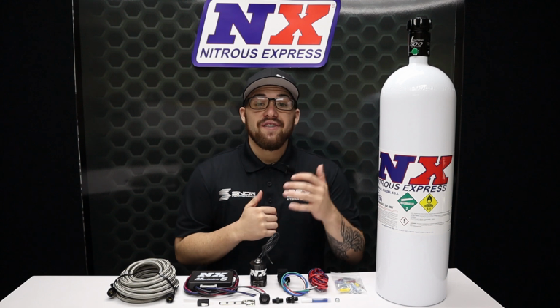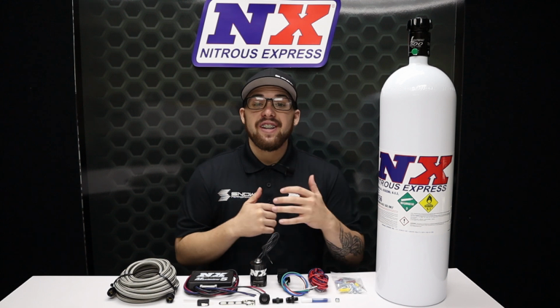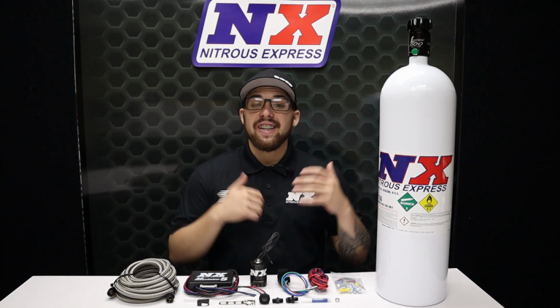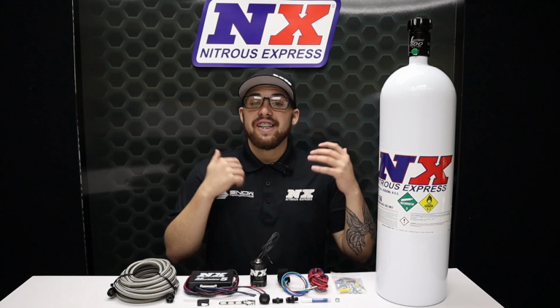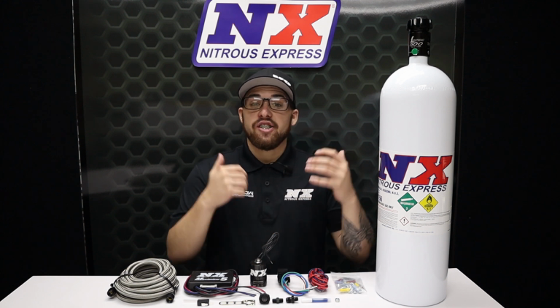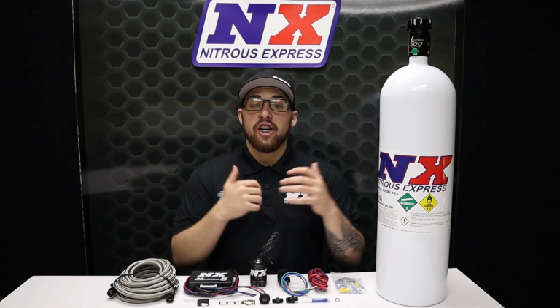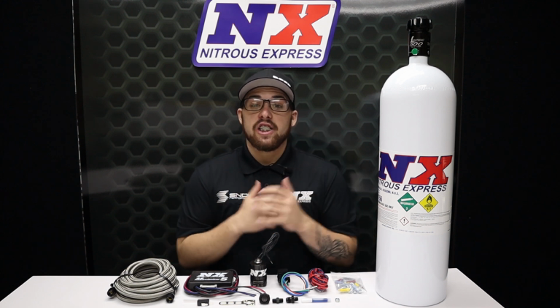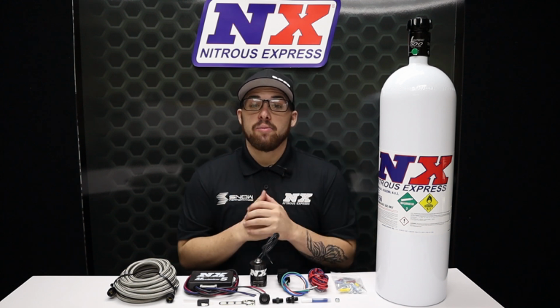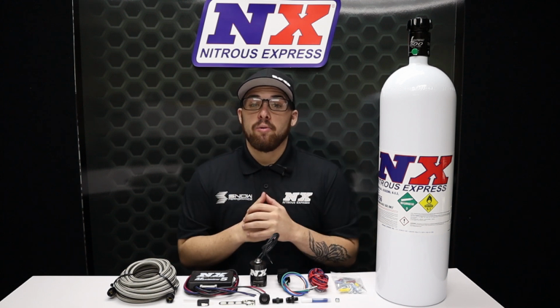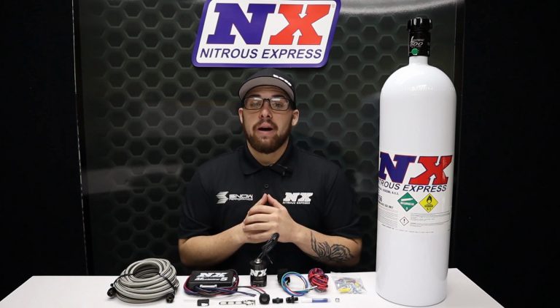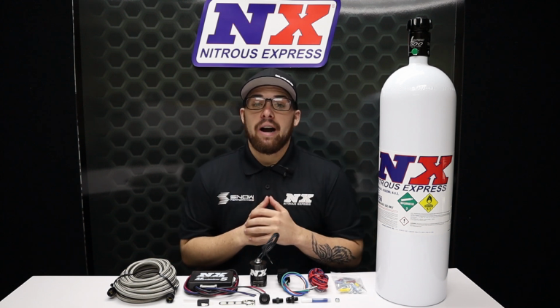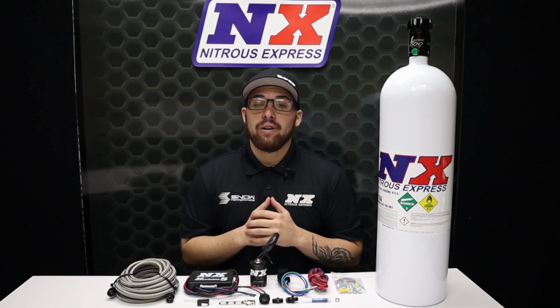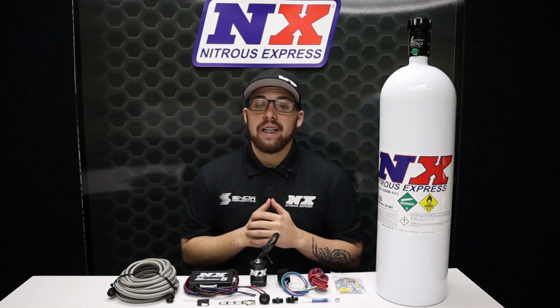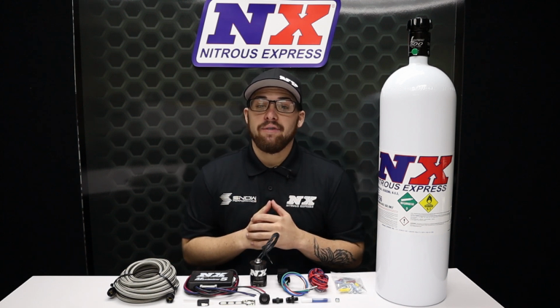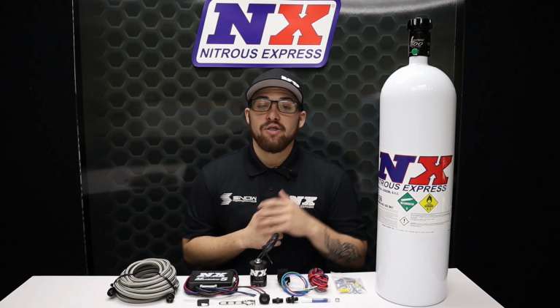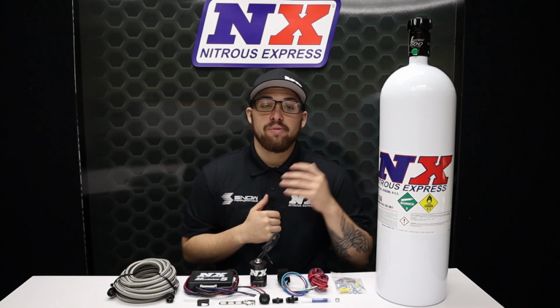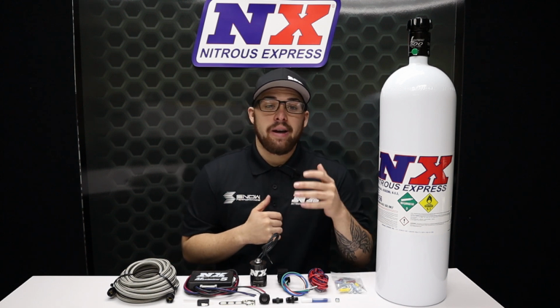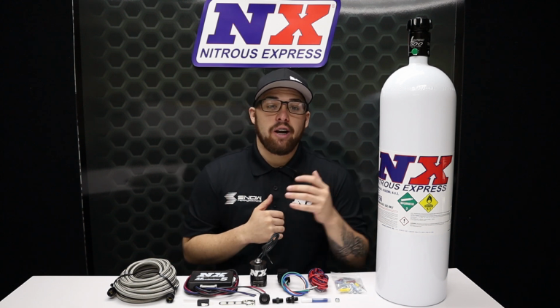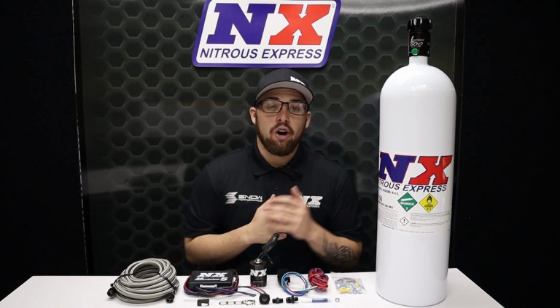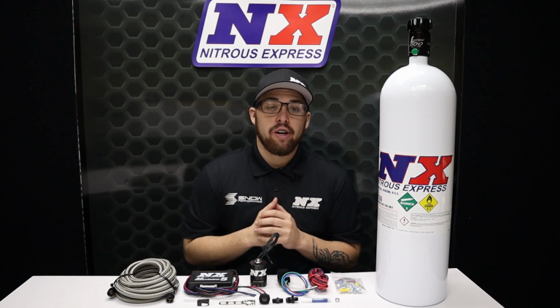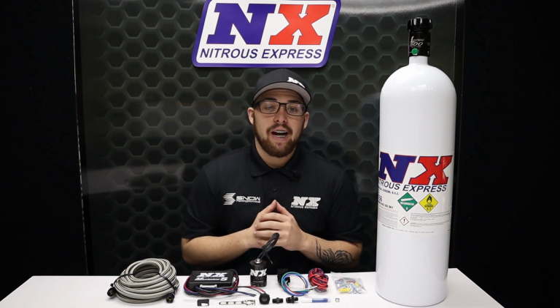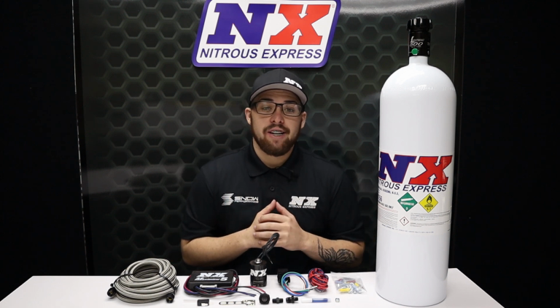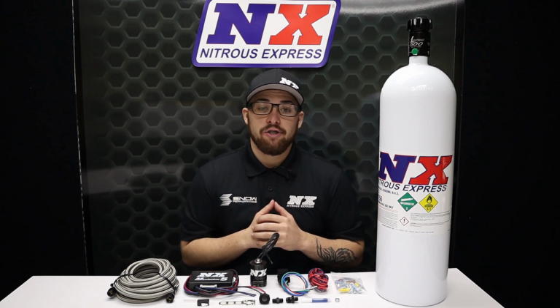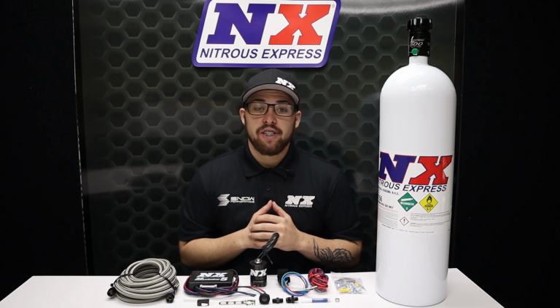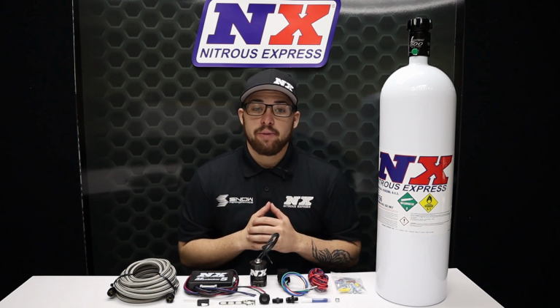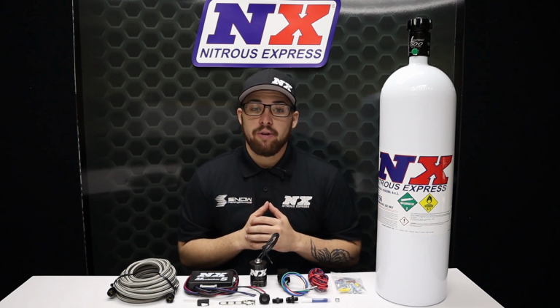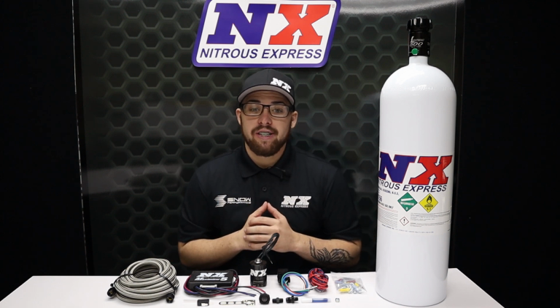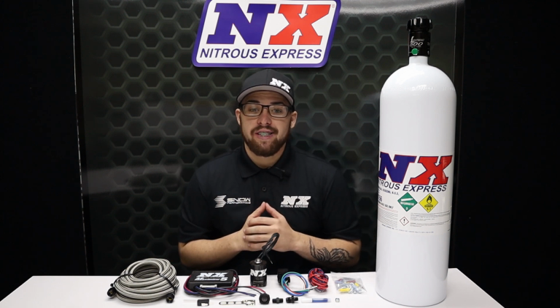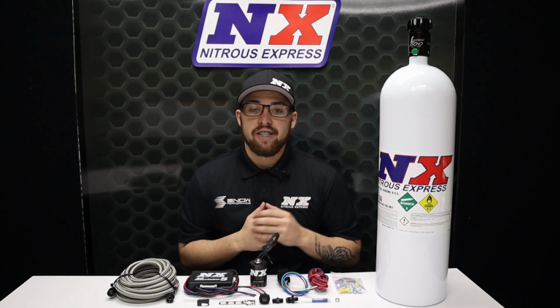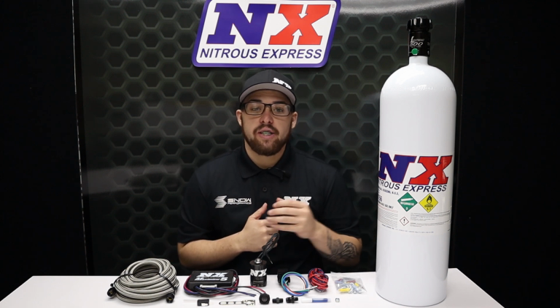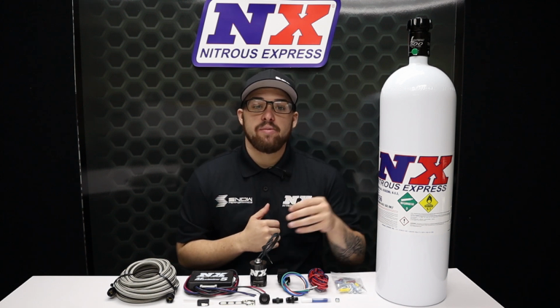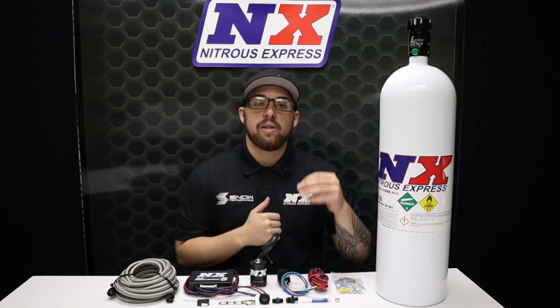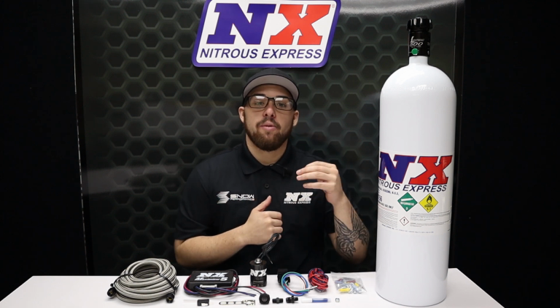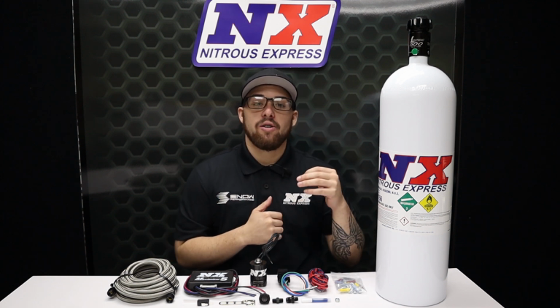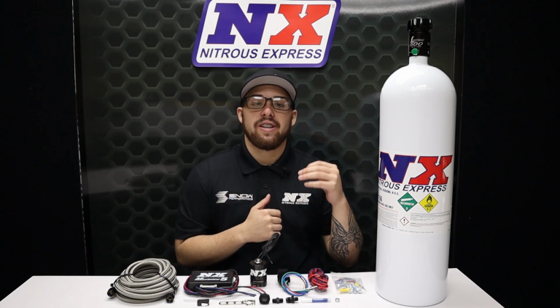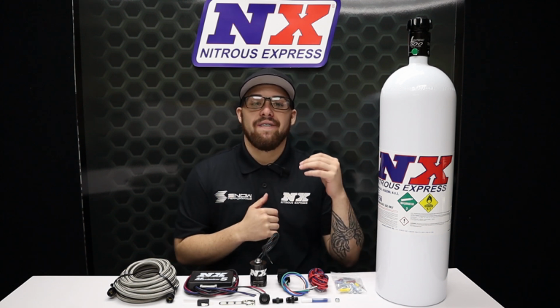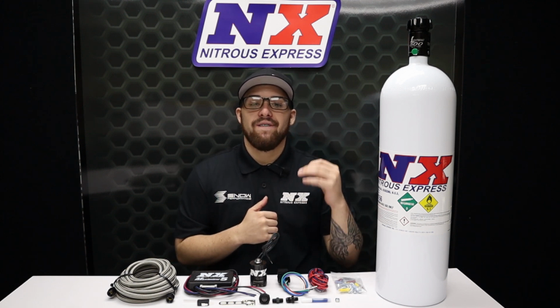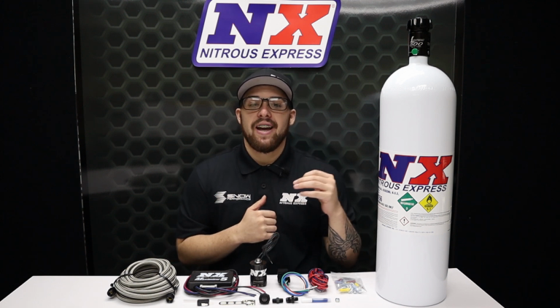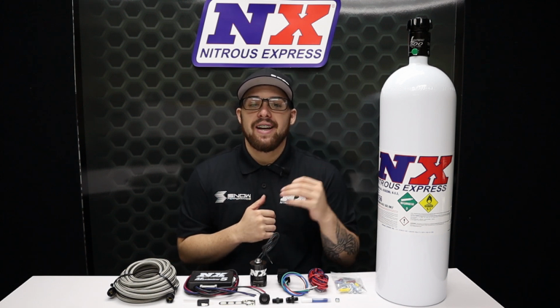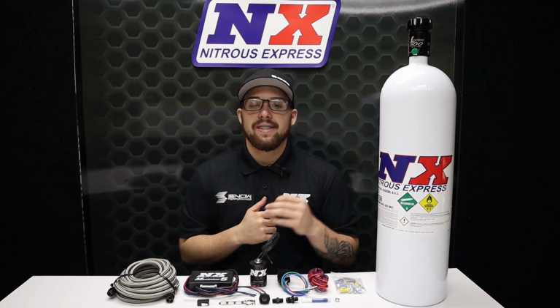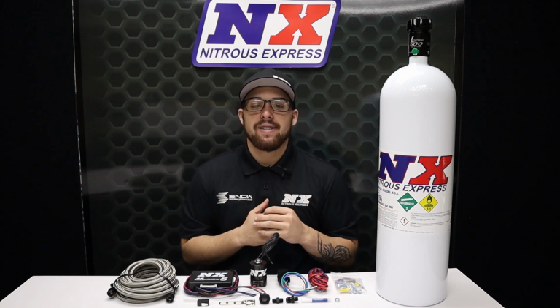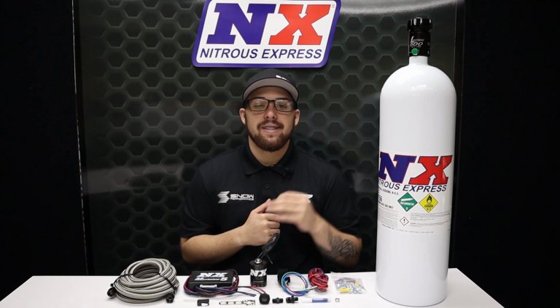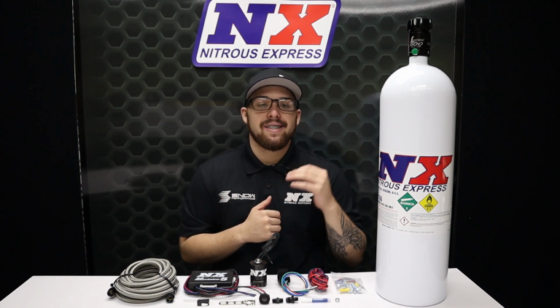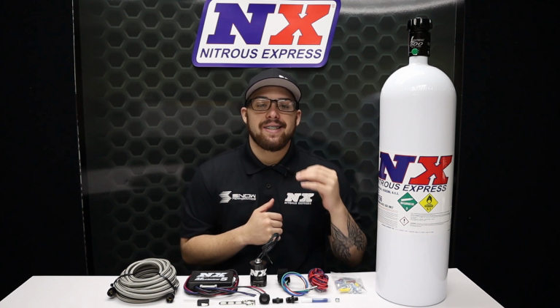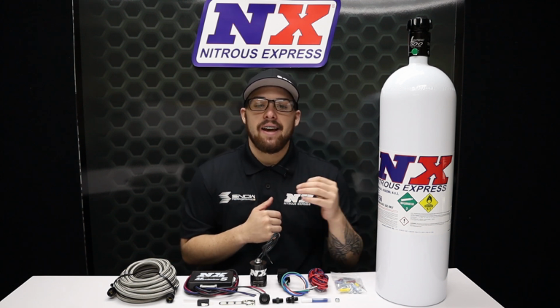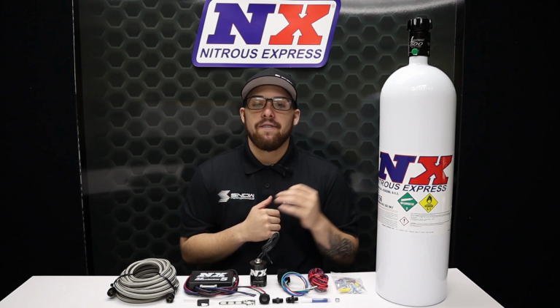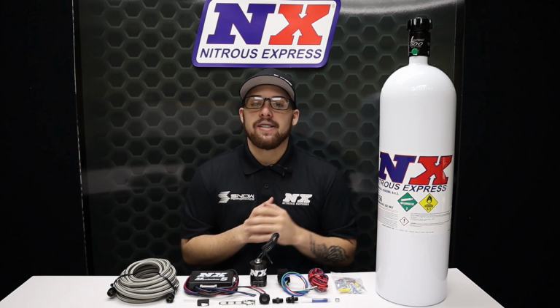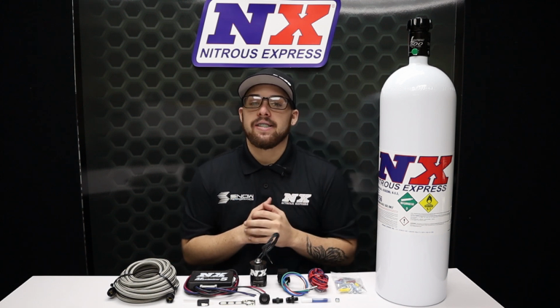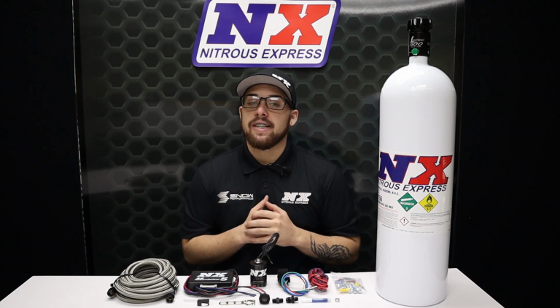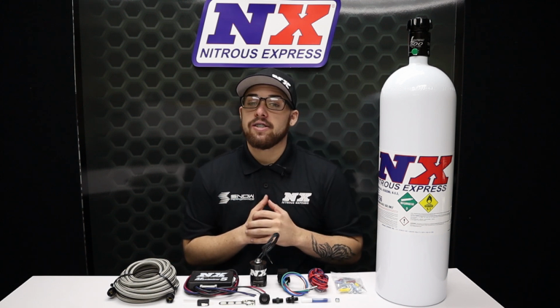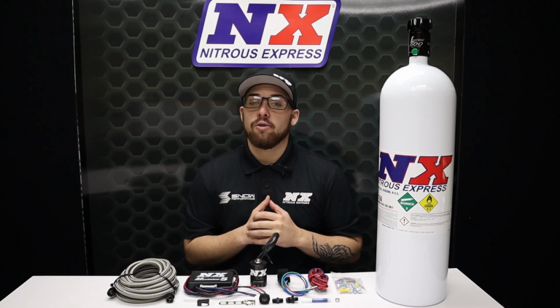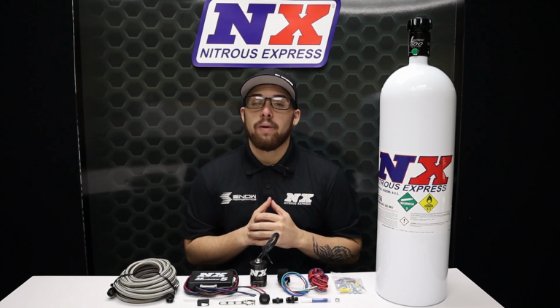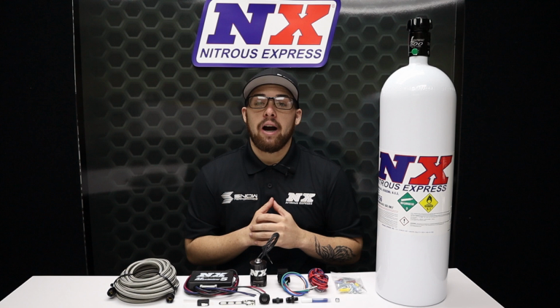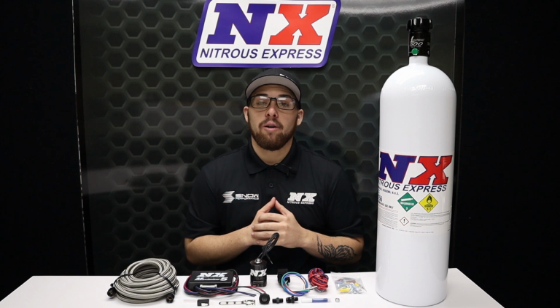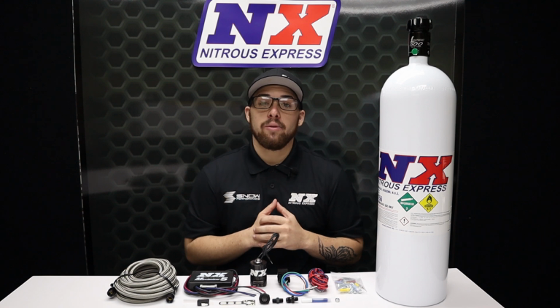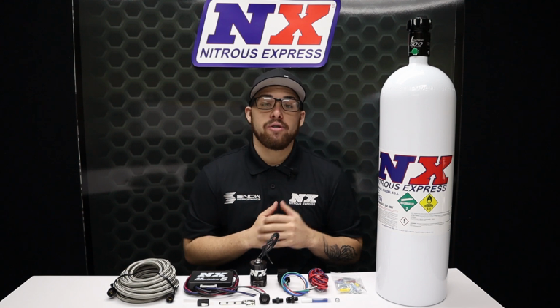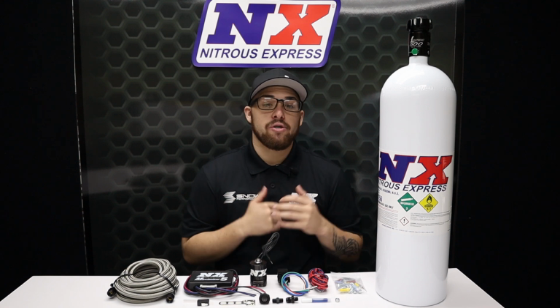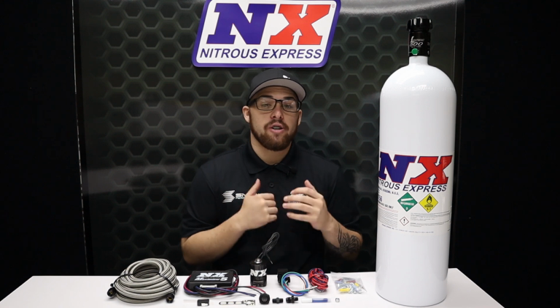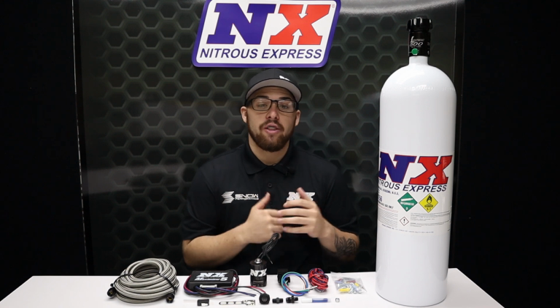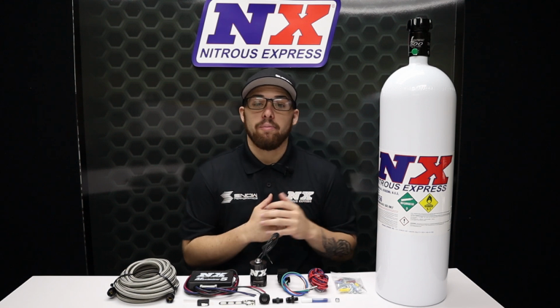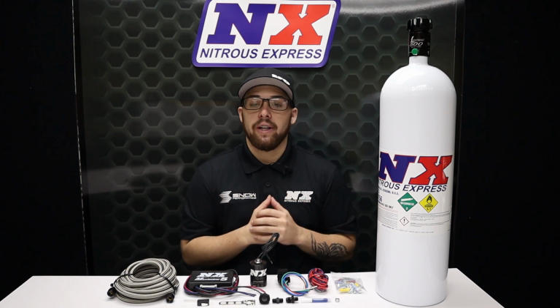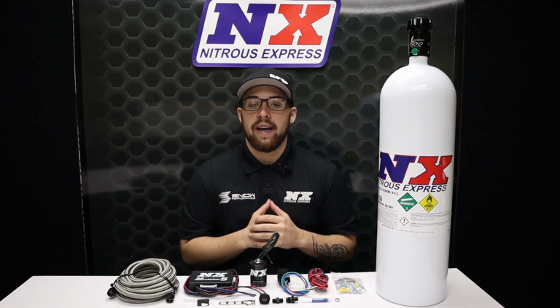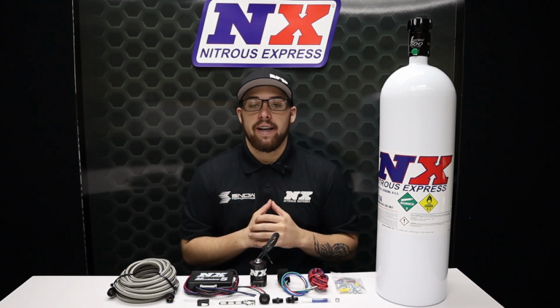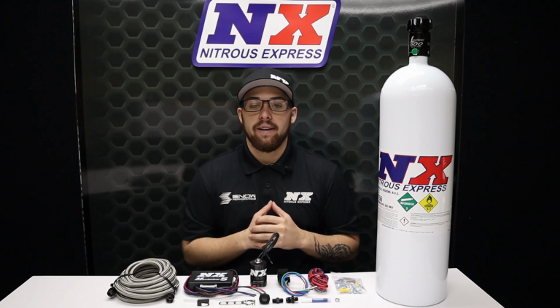Infinitely adjustable power levels make our Nitrous Express systems the most advanced, safest diesel power boosters on the planet.